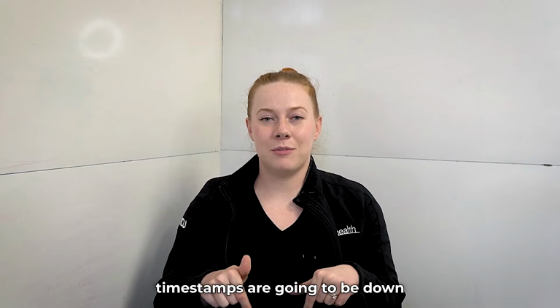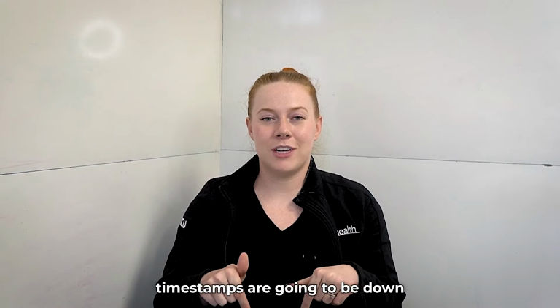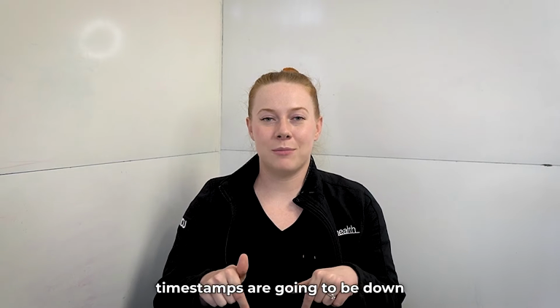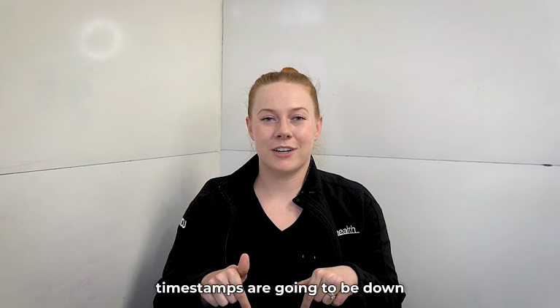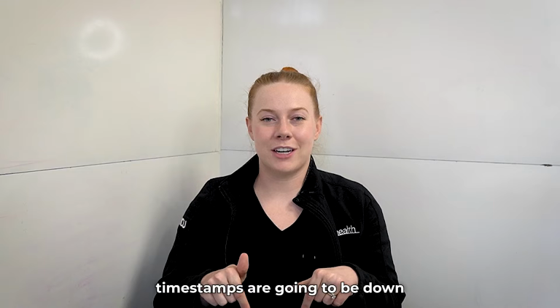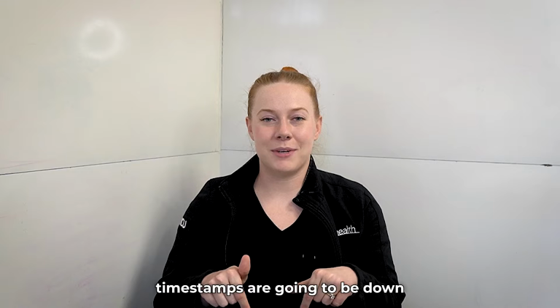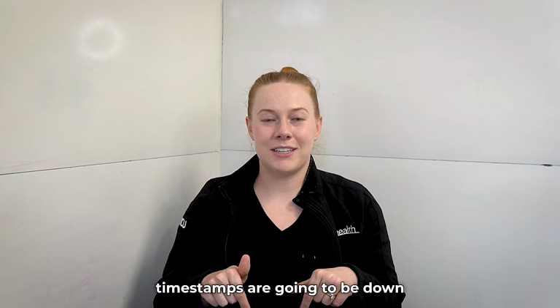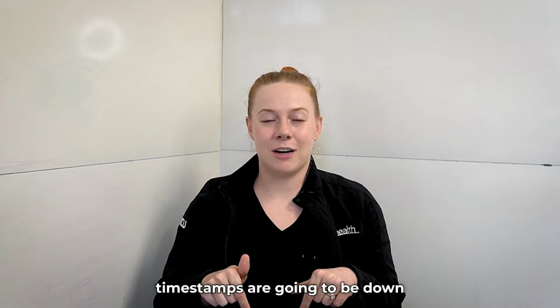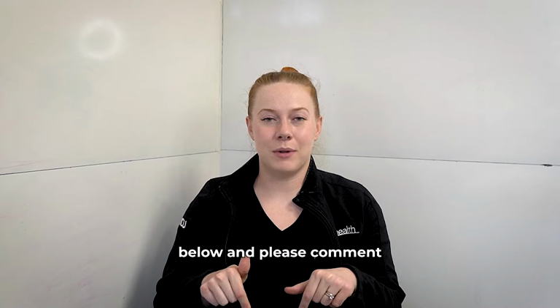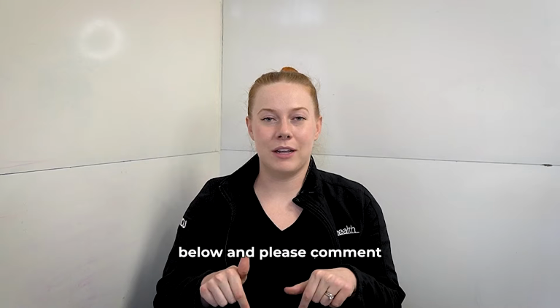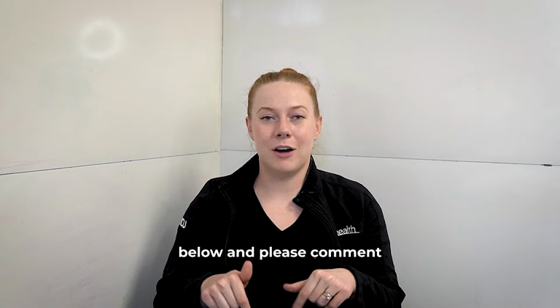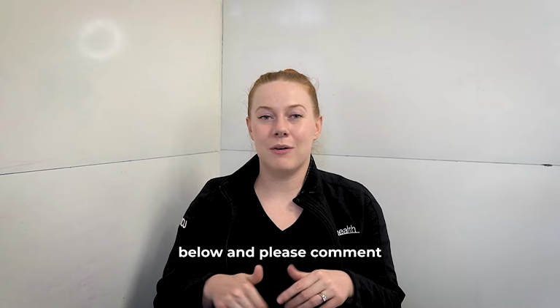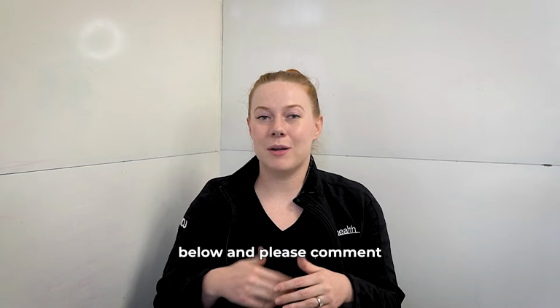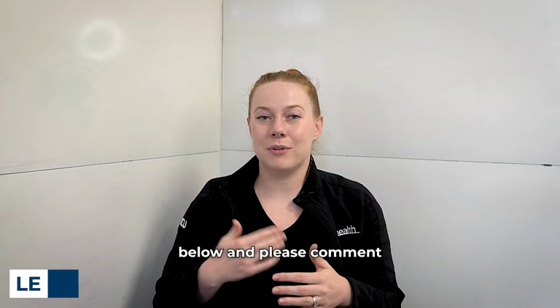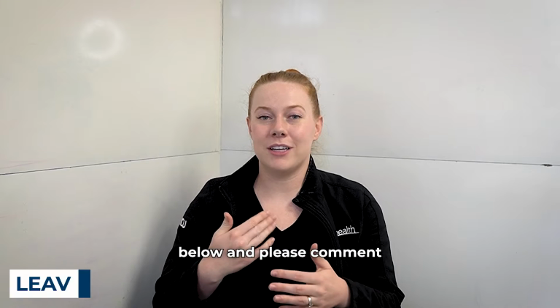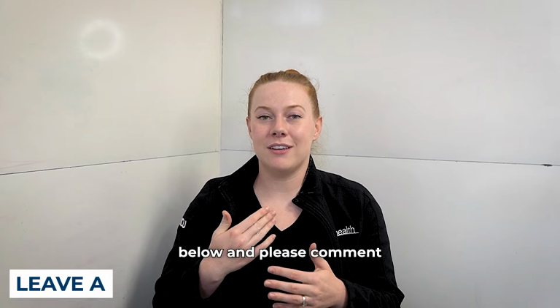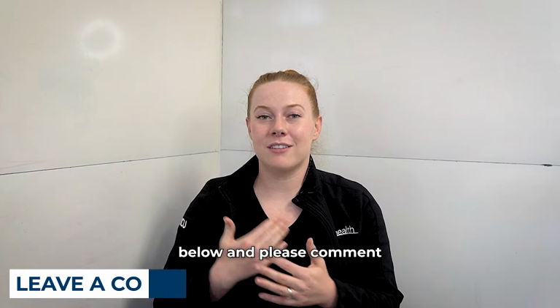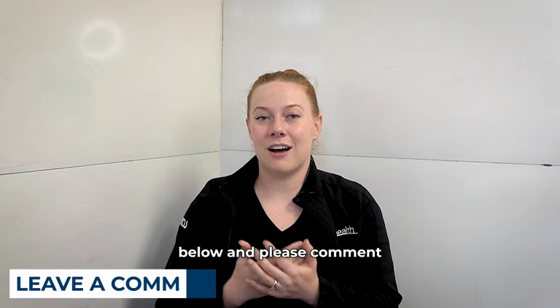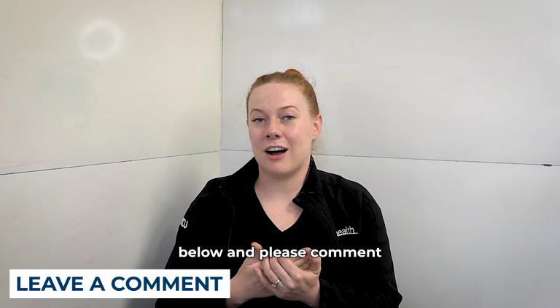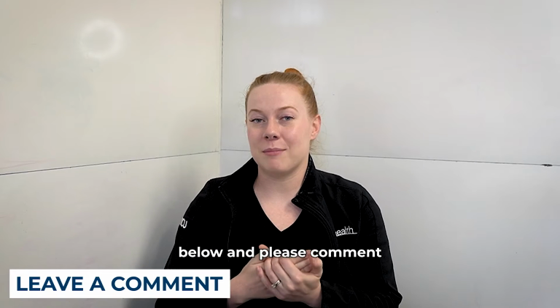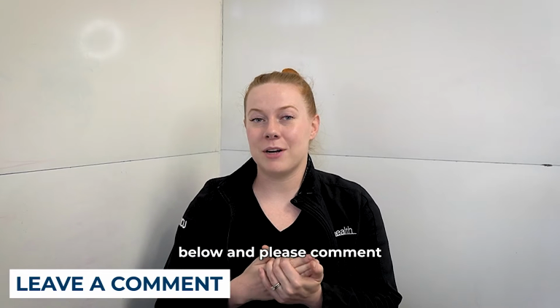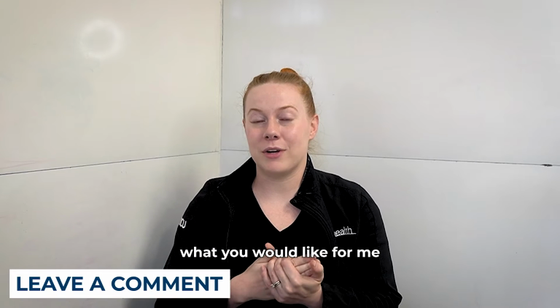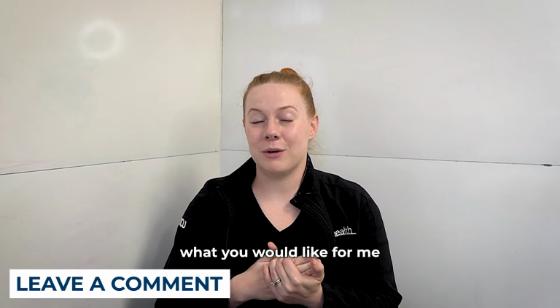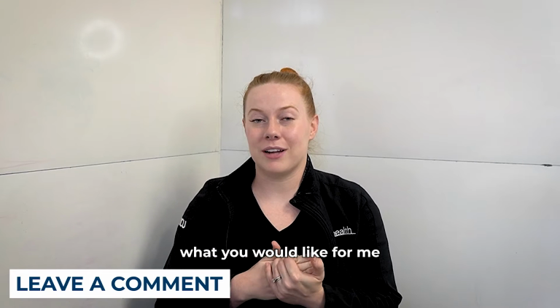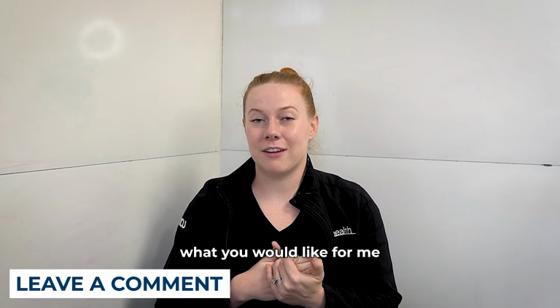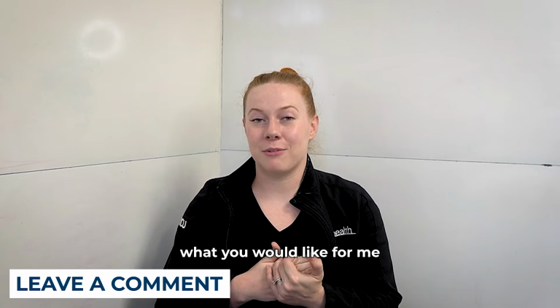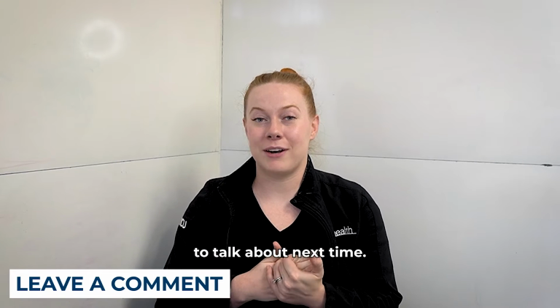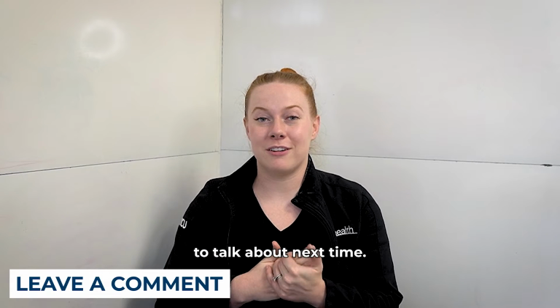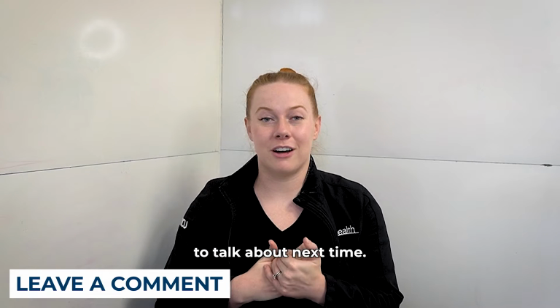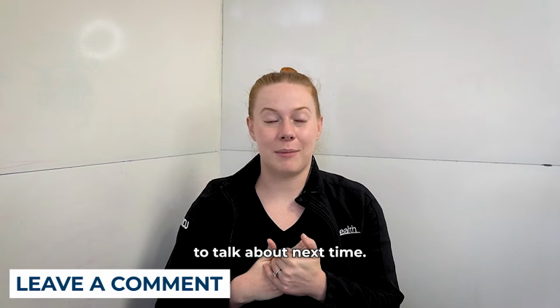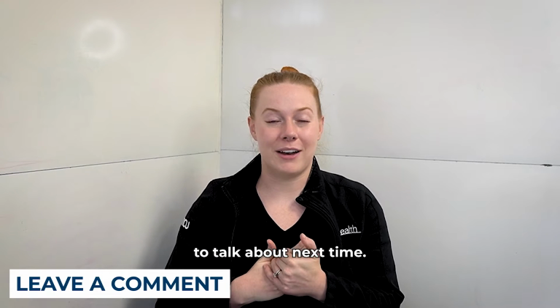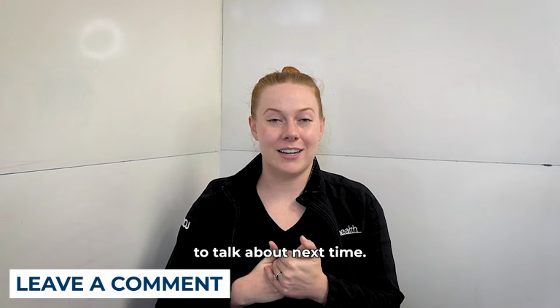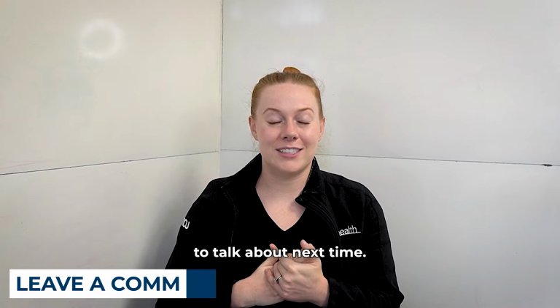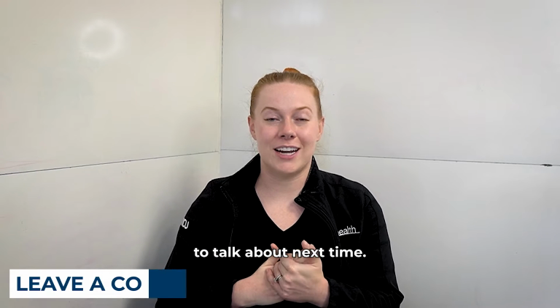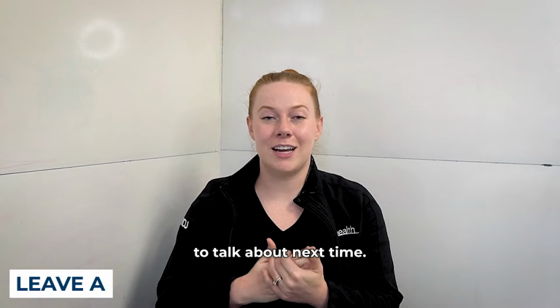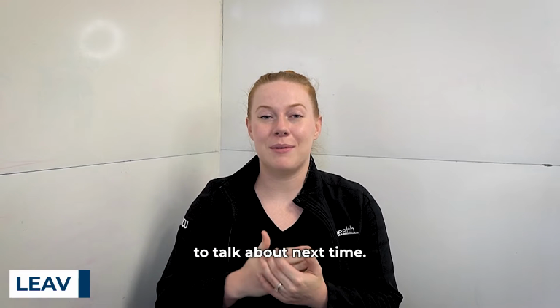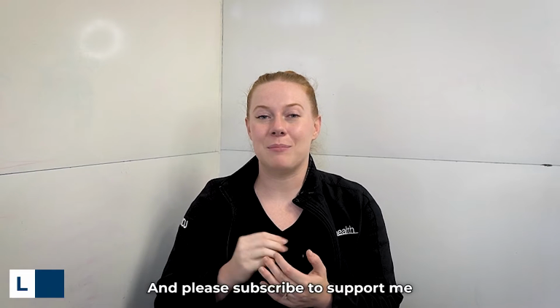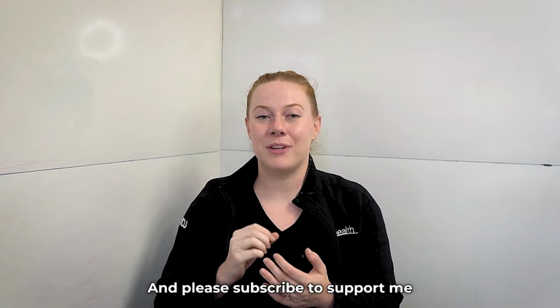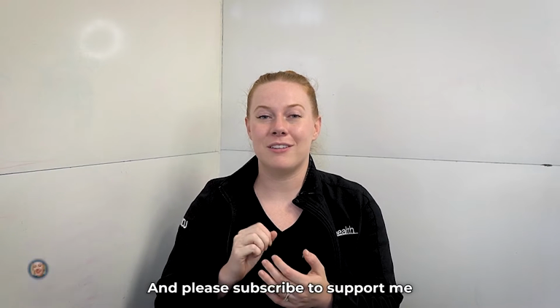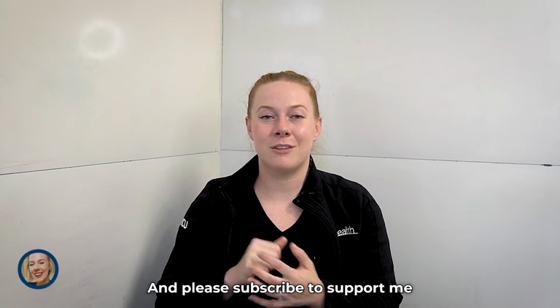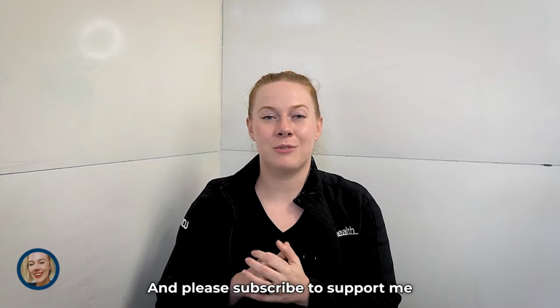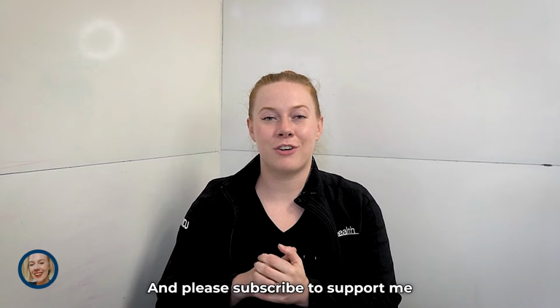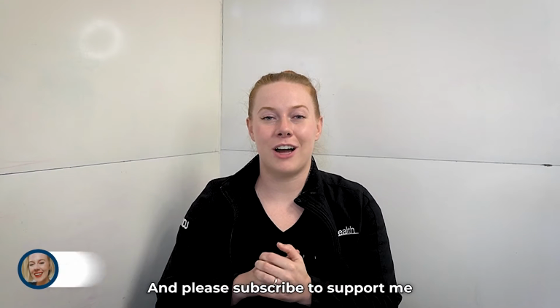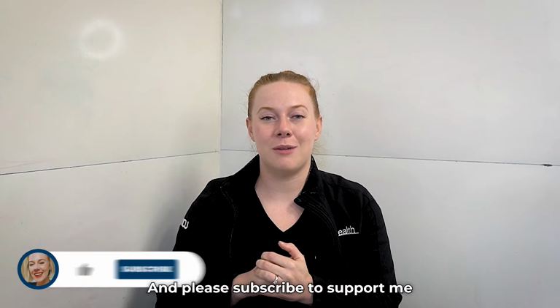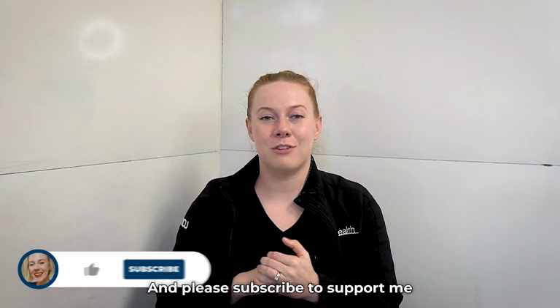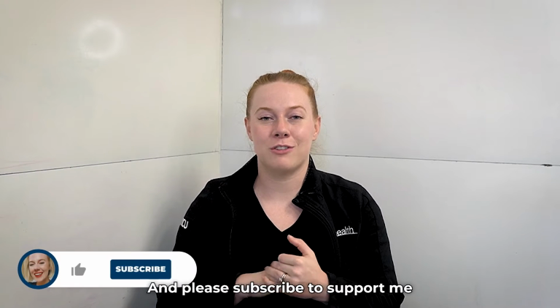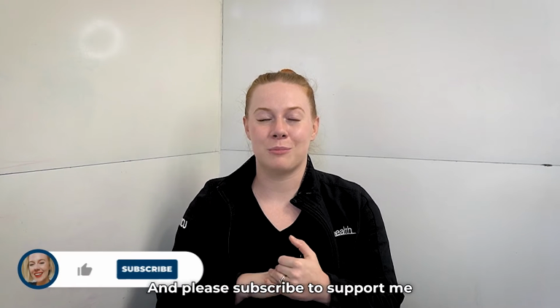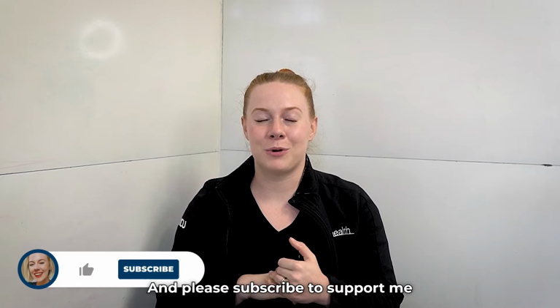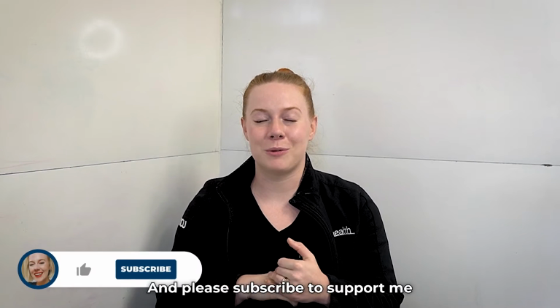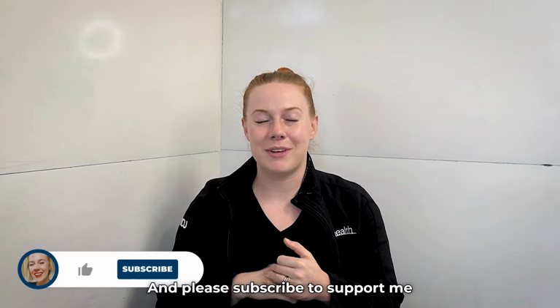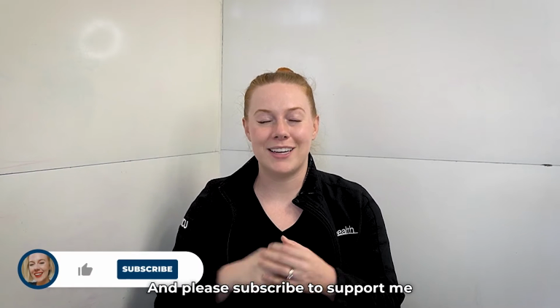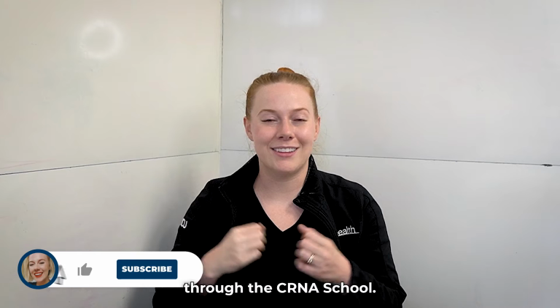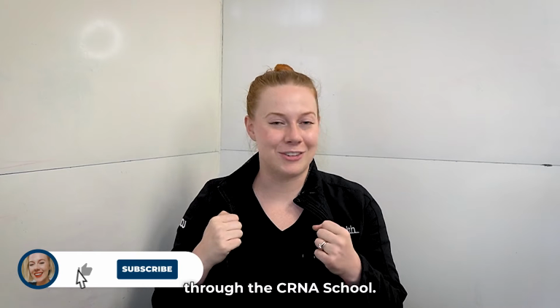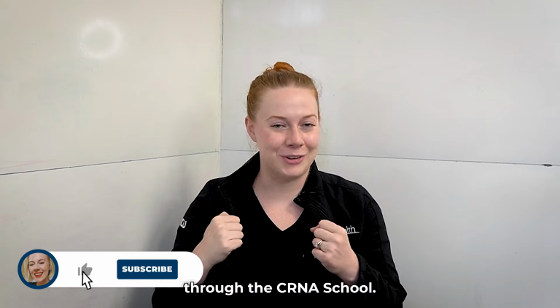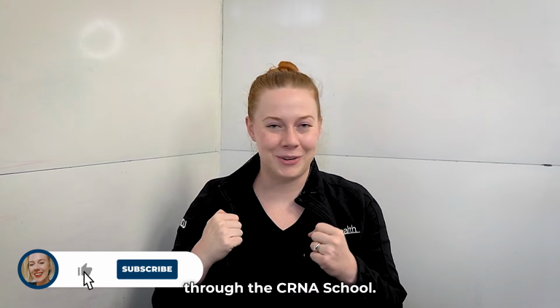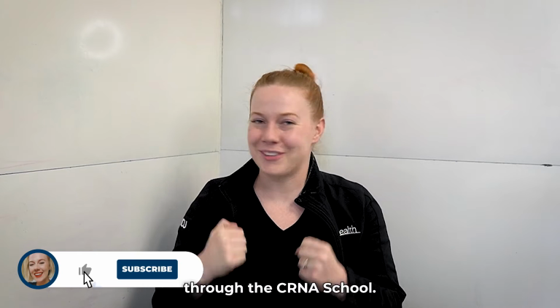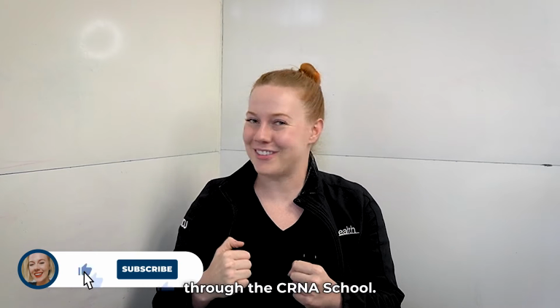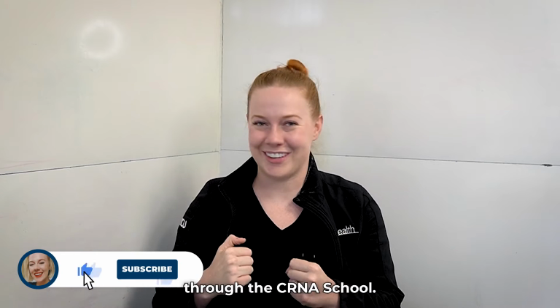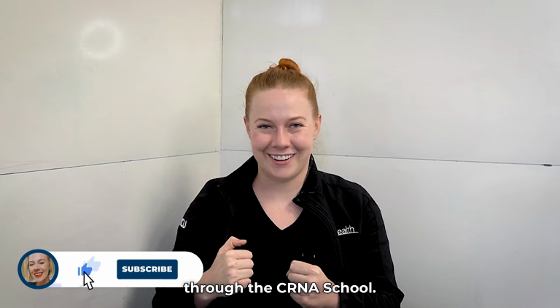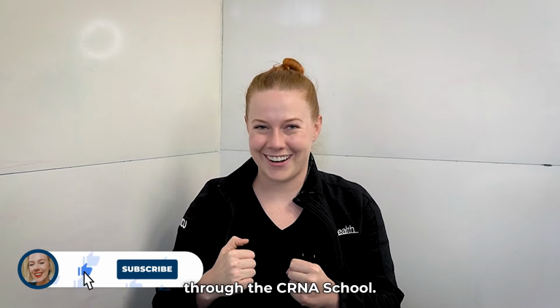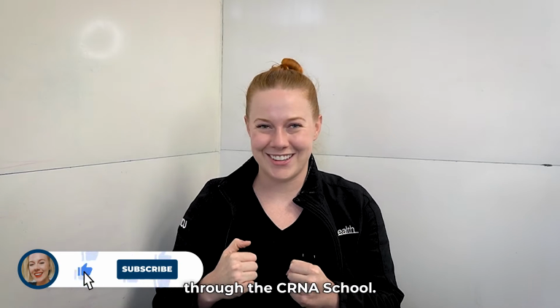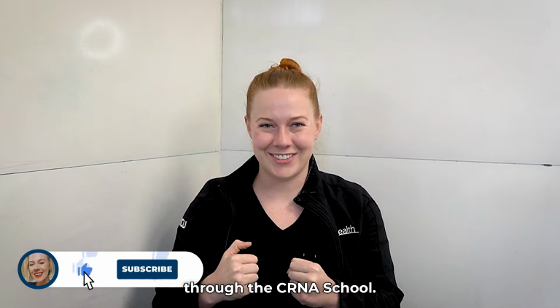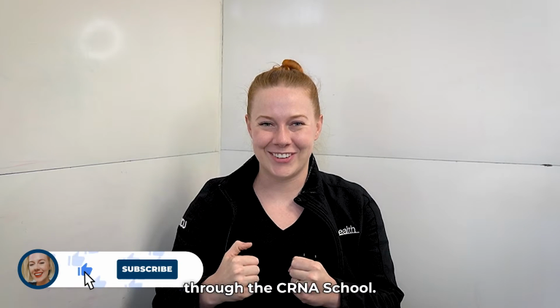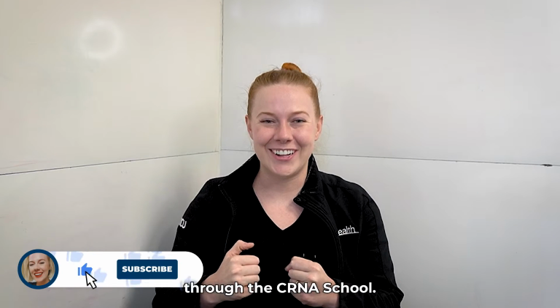Timestamps are going to be down below and please comment what you would like for me to talk about next time, and please subscribe to support me through CRNA school.